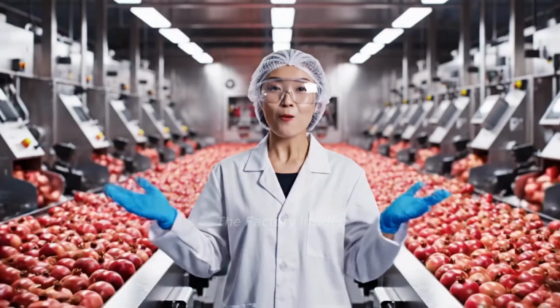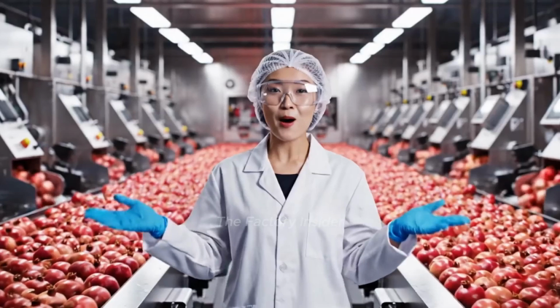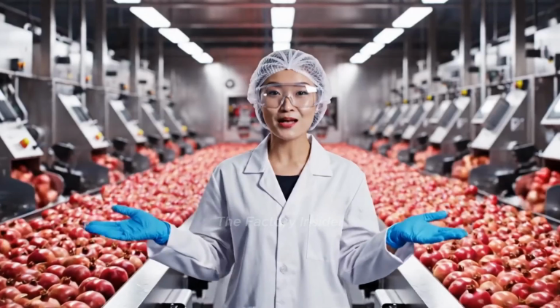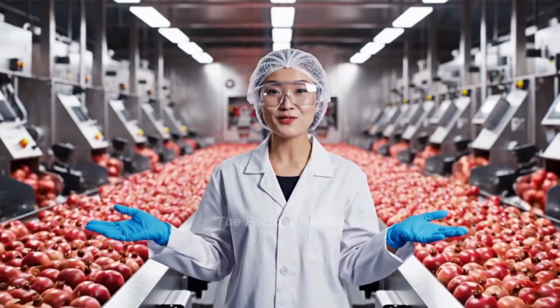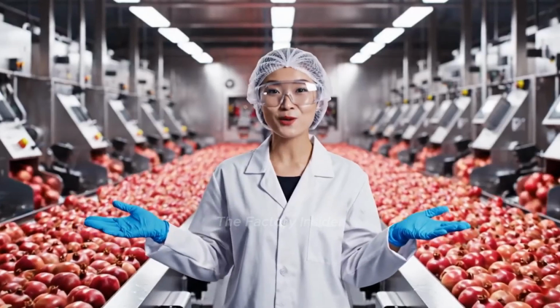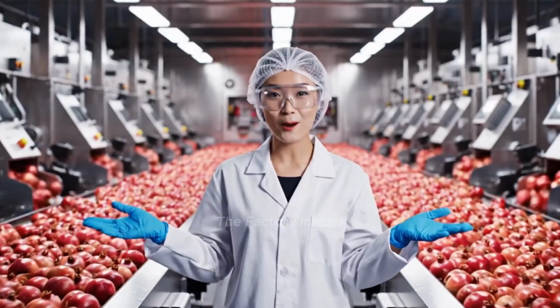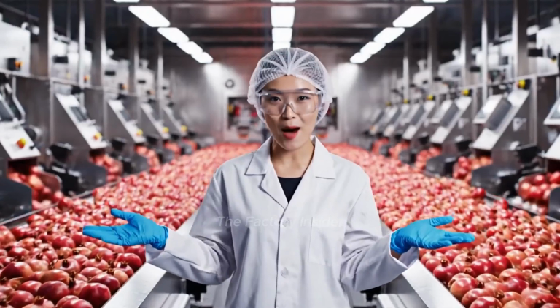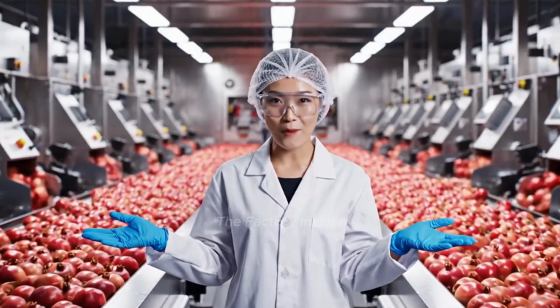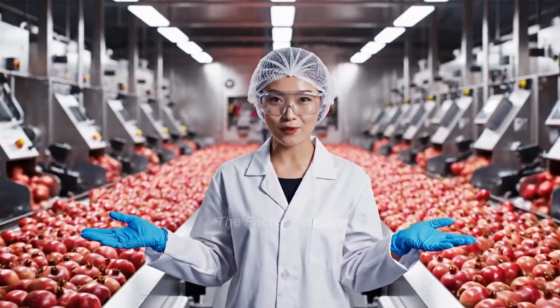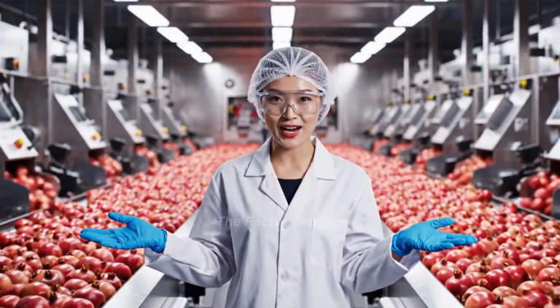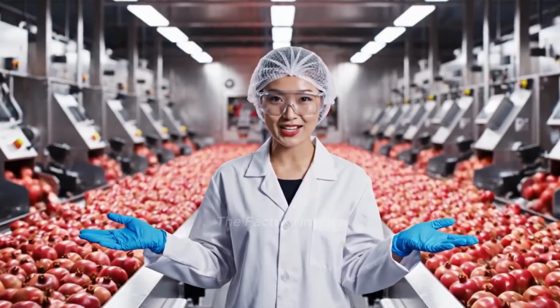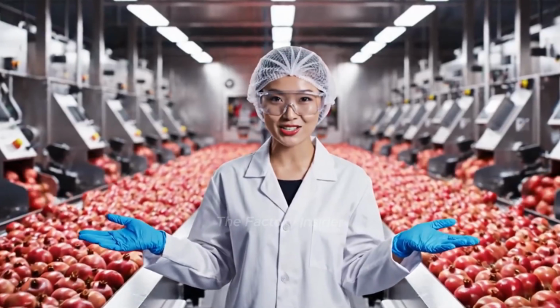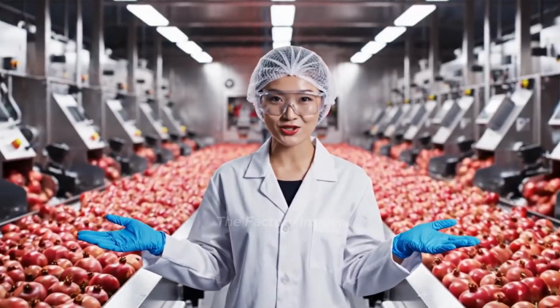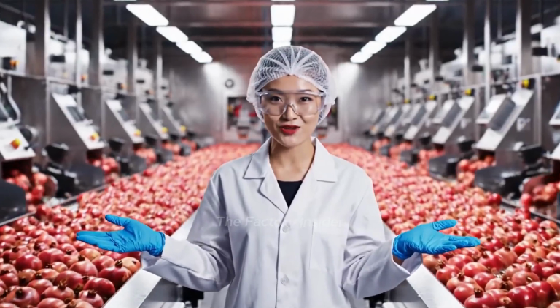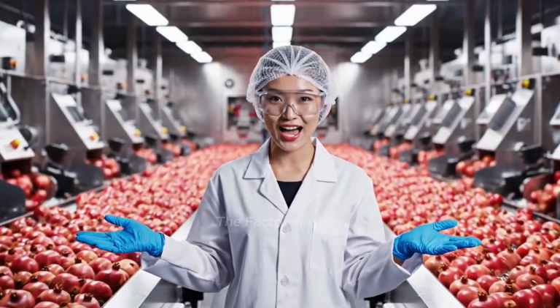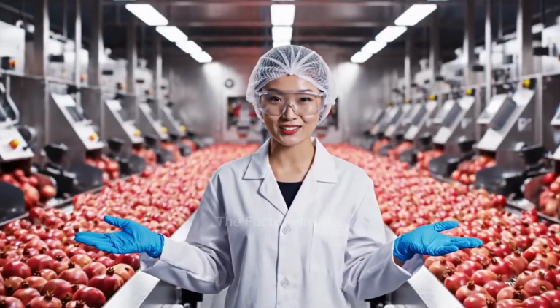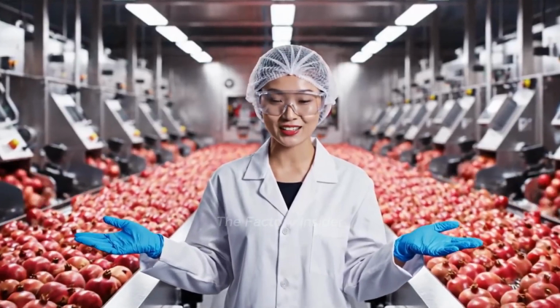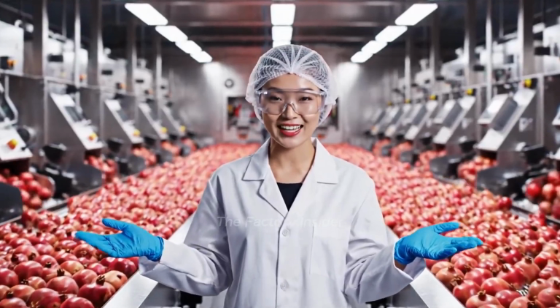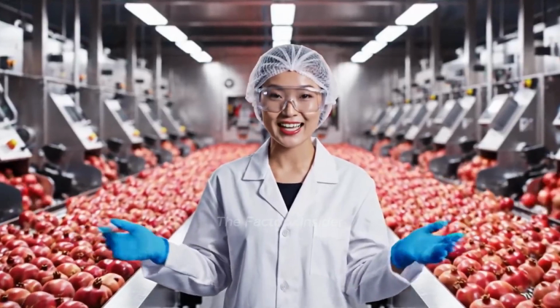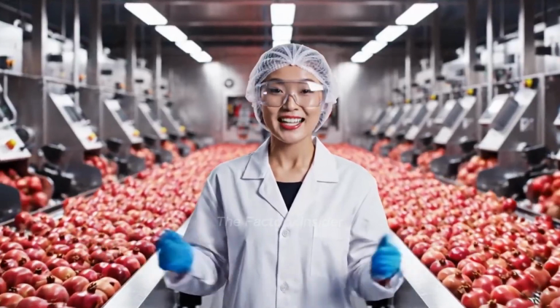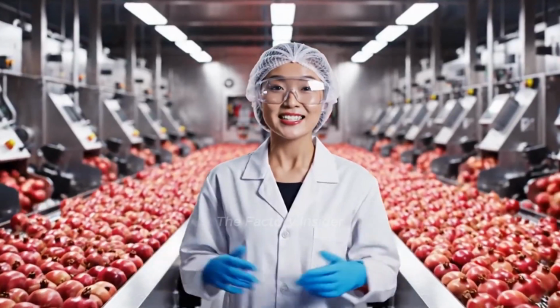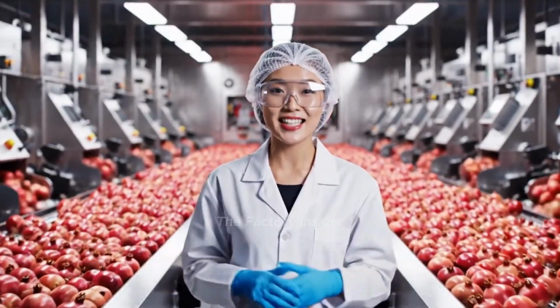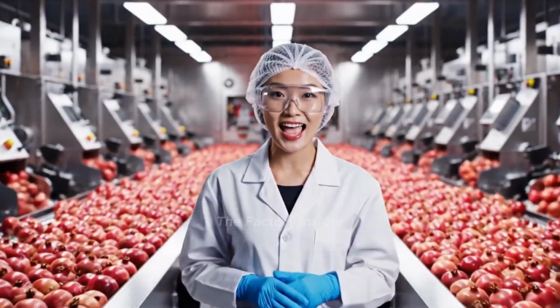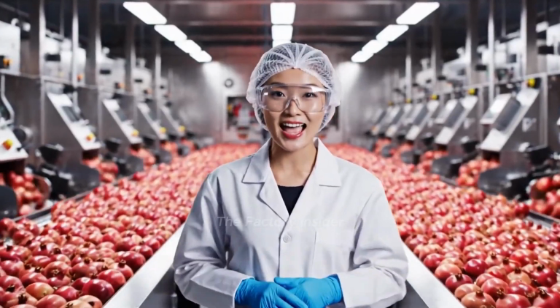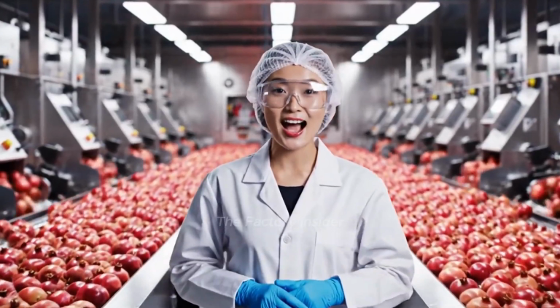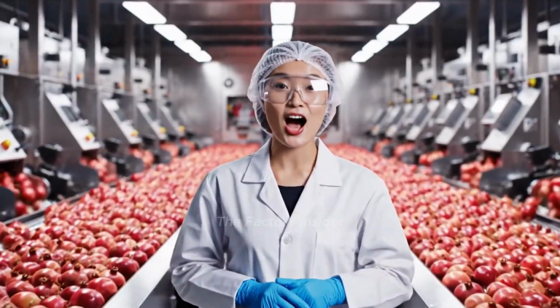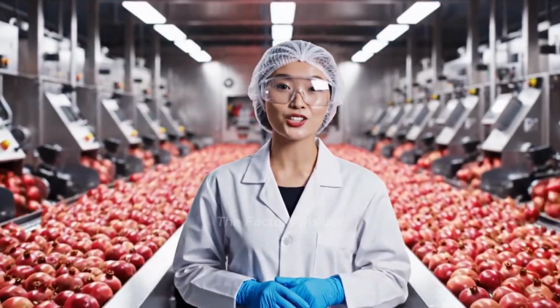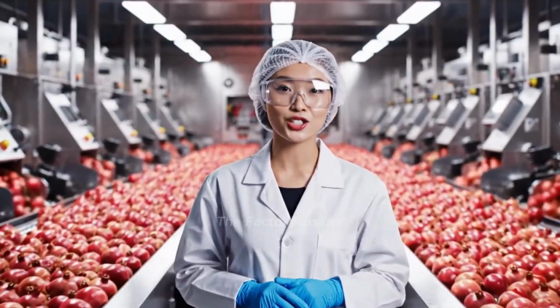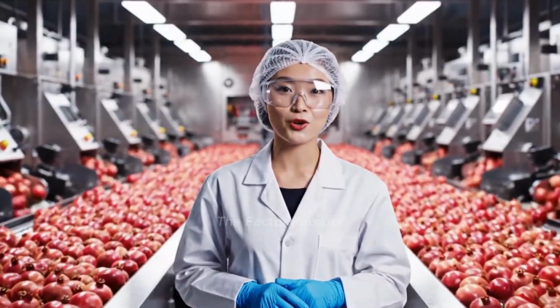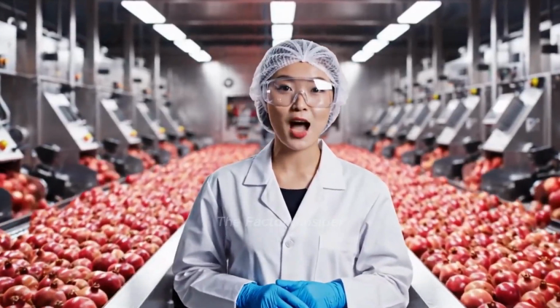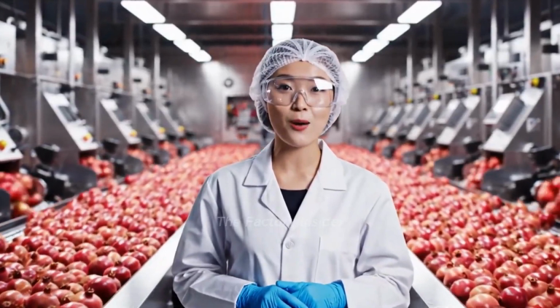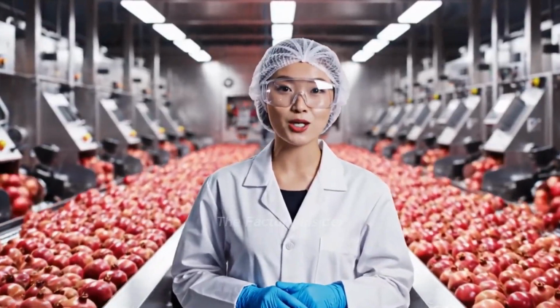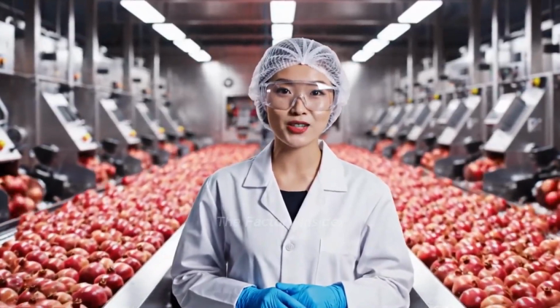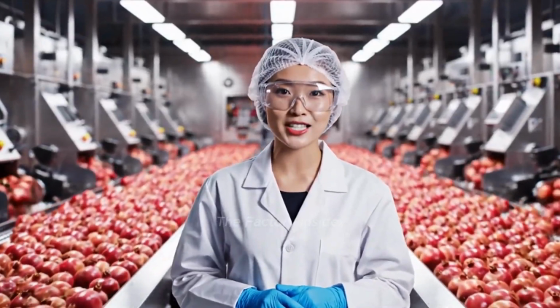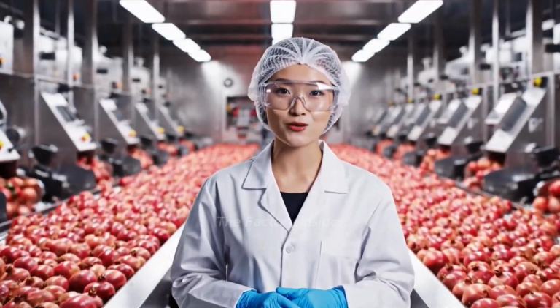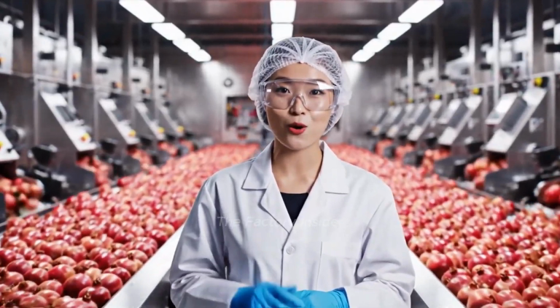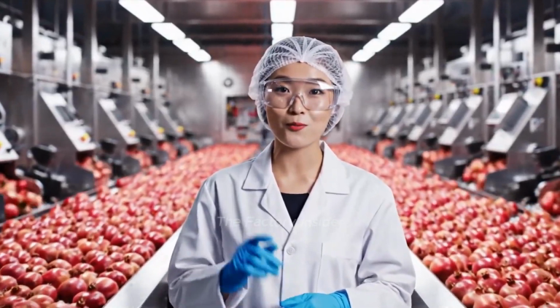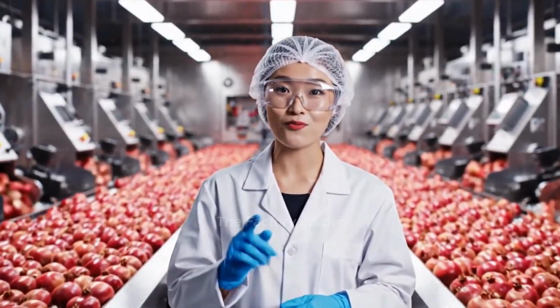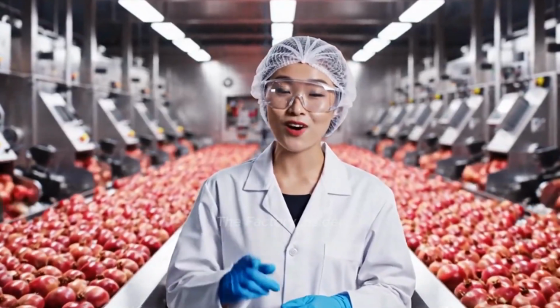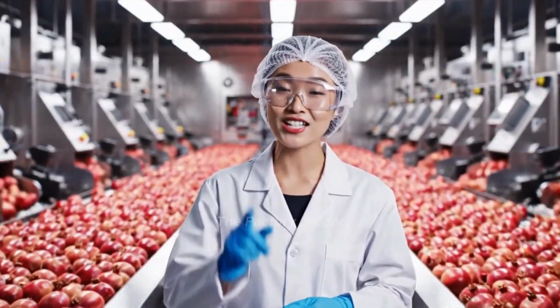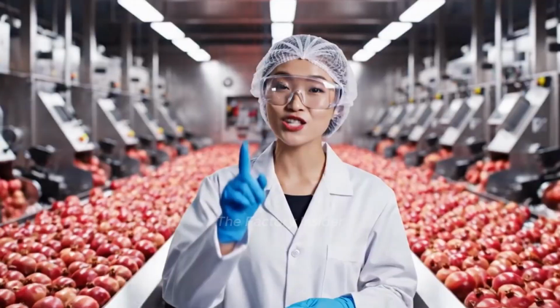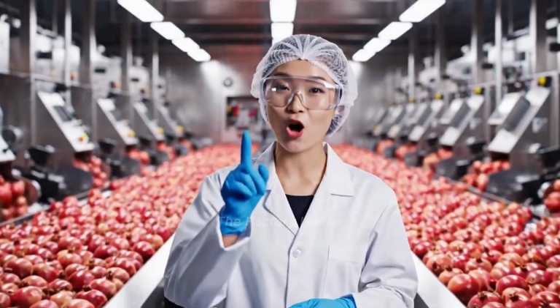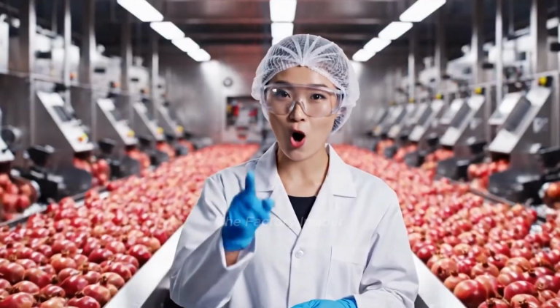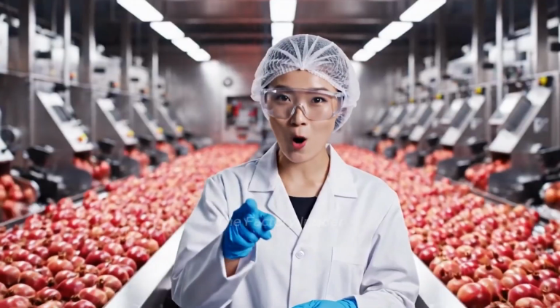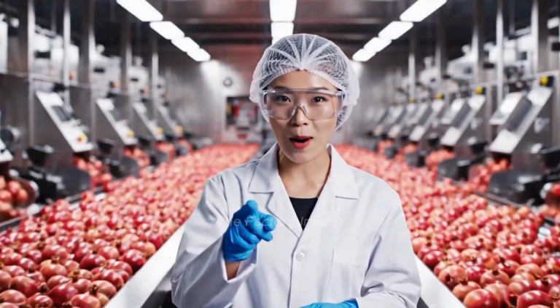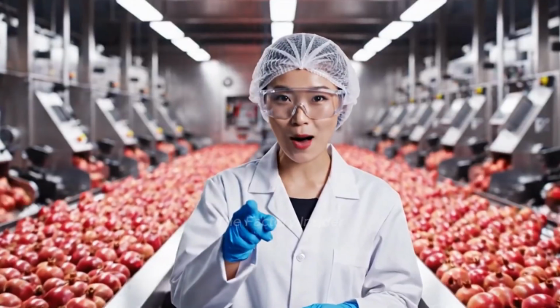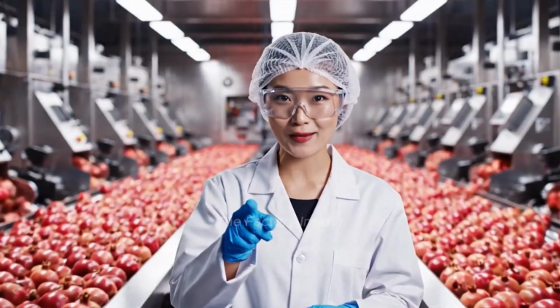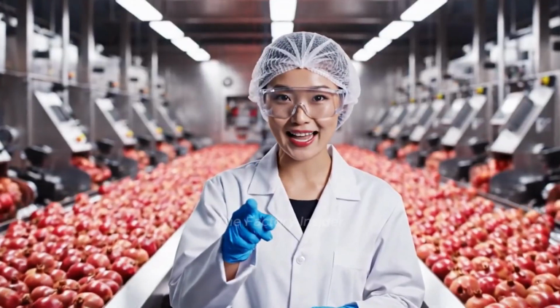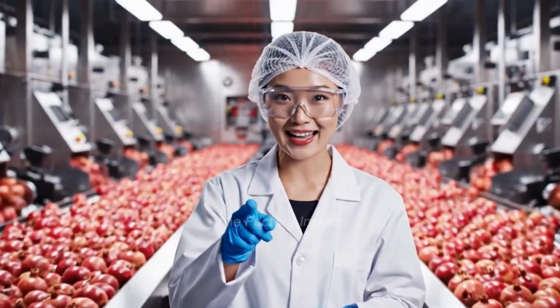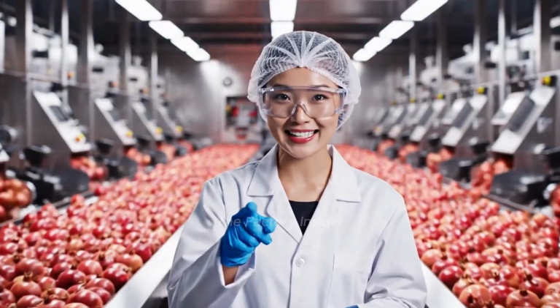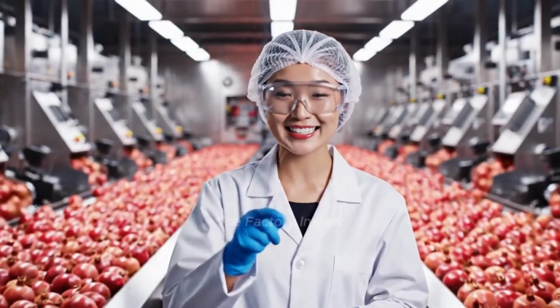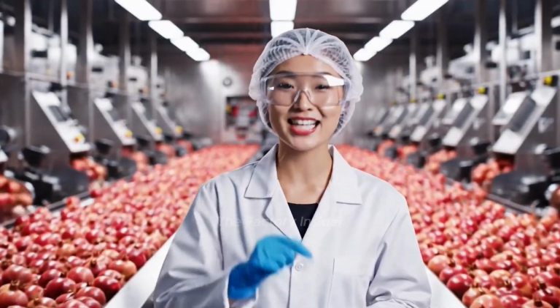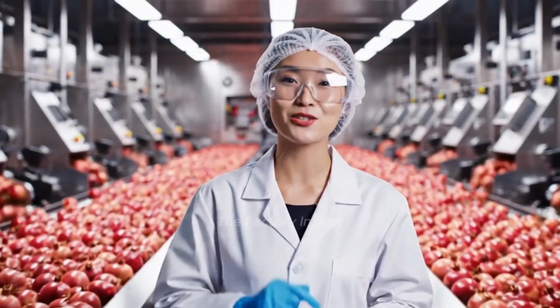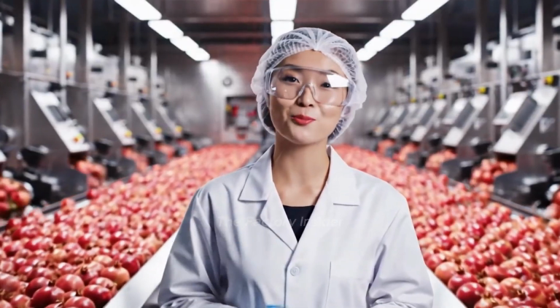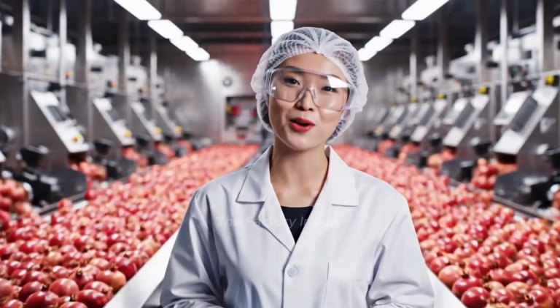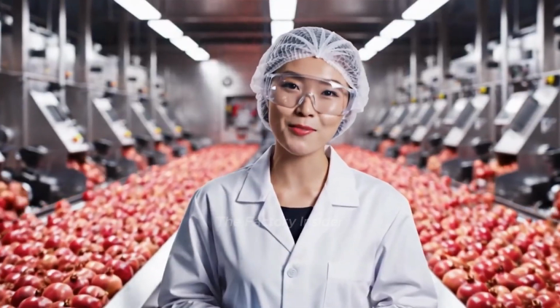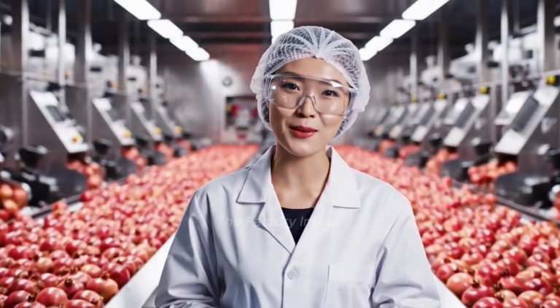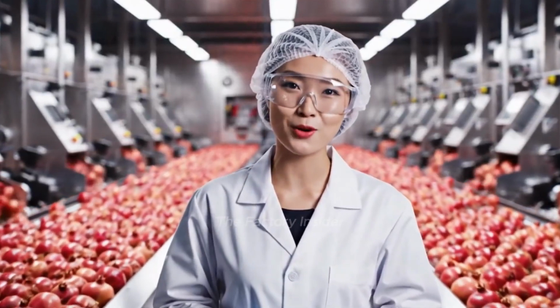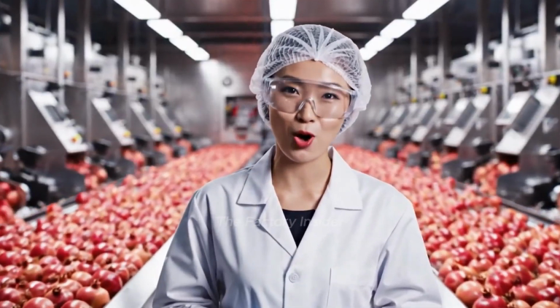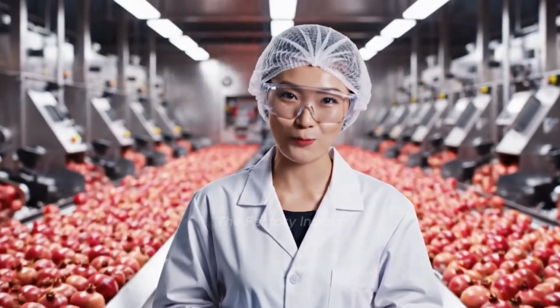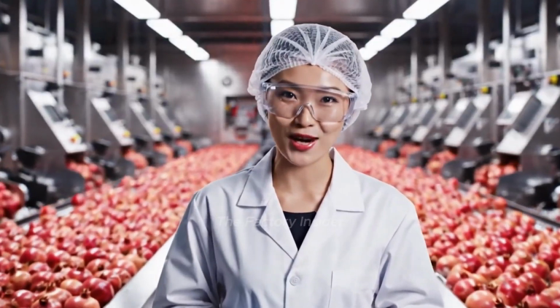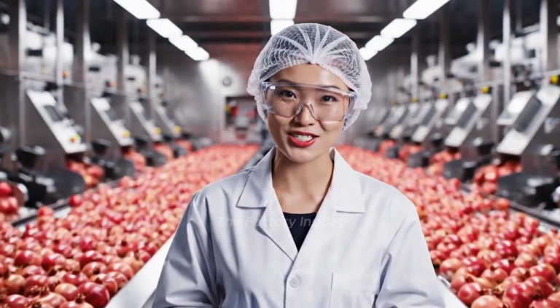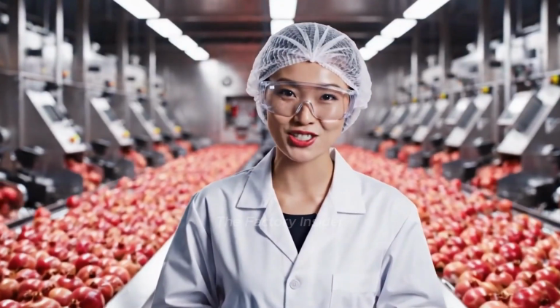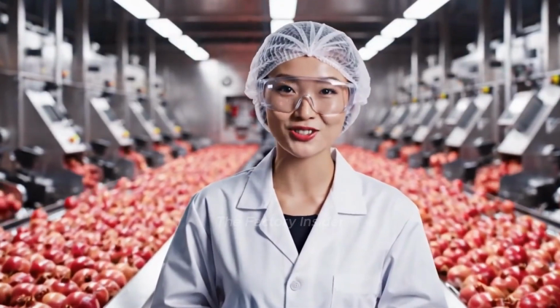Welcome to our pomegranate juice factory. Today, I'll show you how we transform fresh whole pomegranates into premium cold-pressed juice.